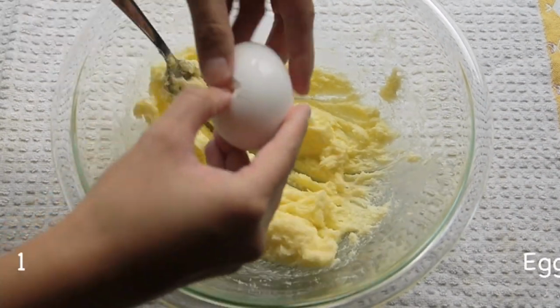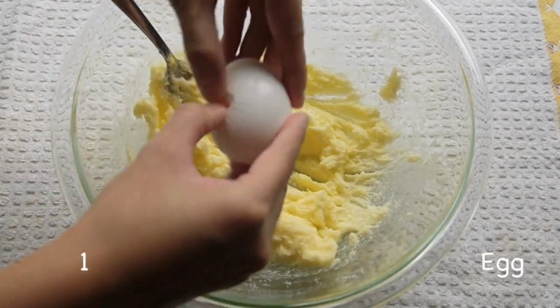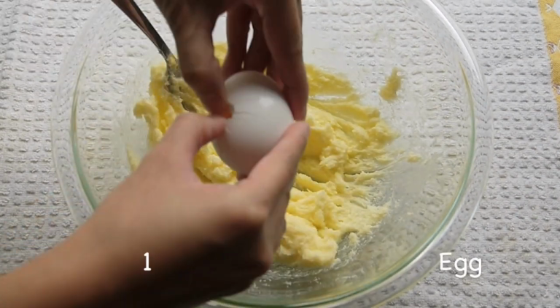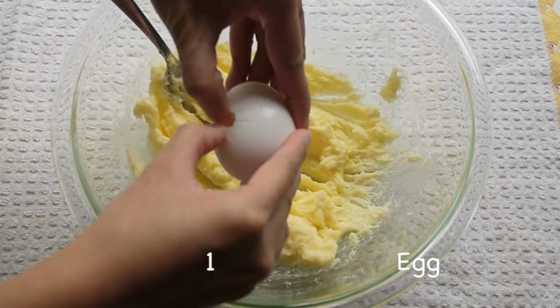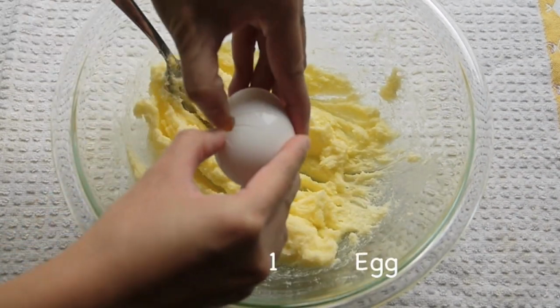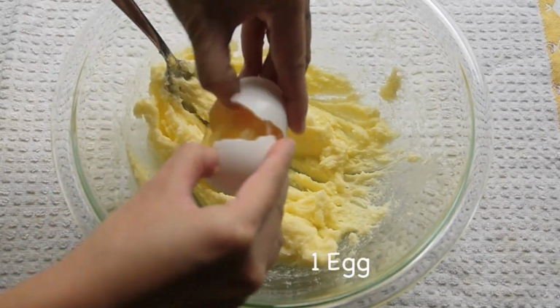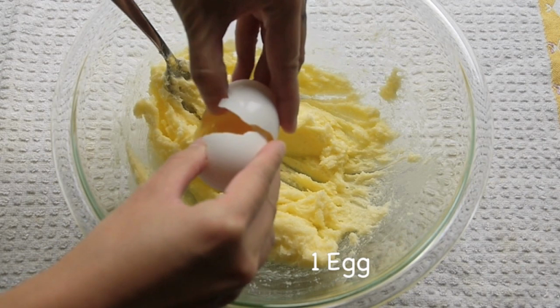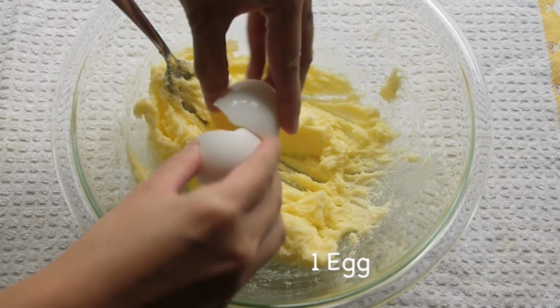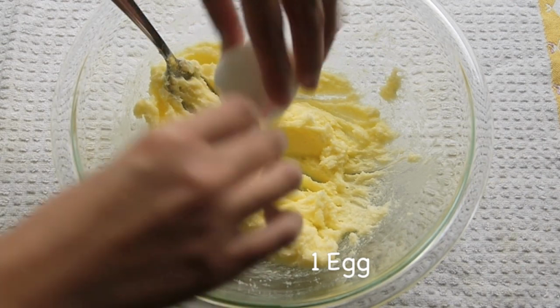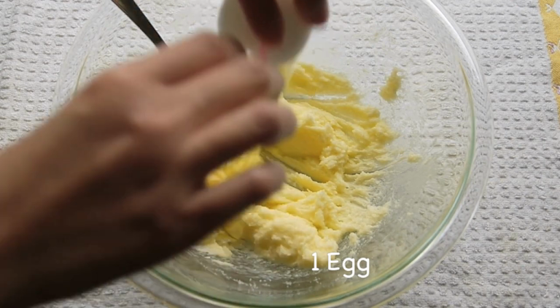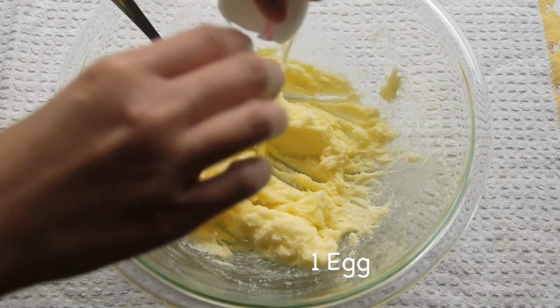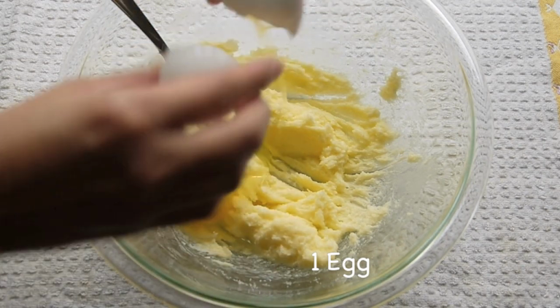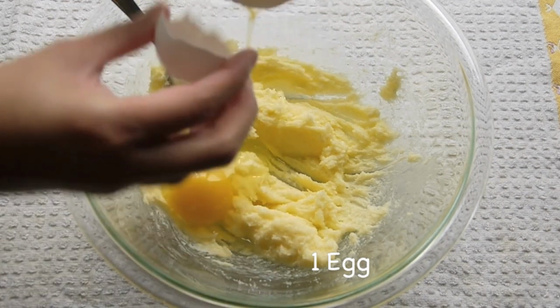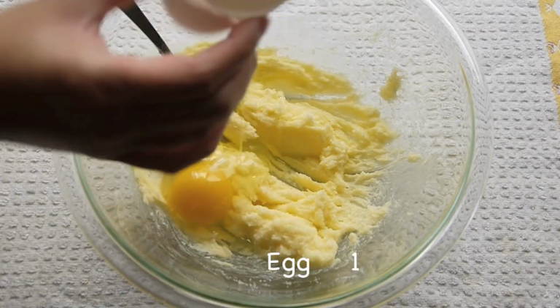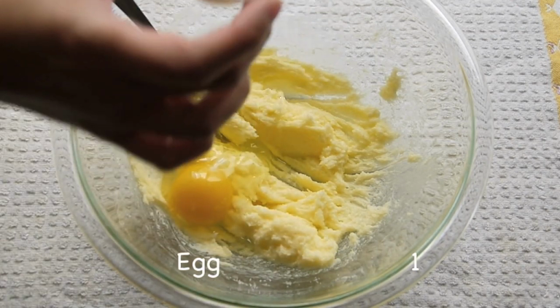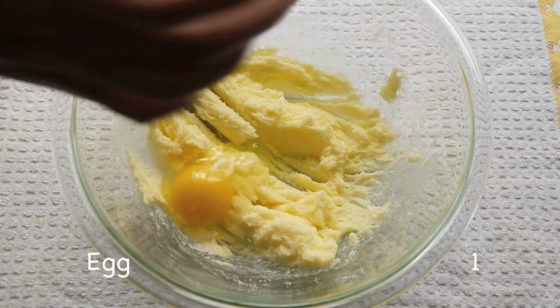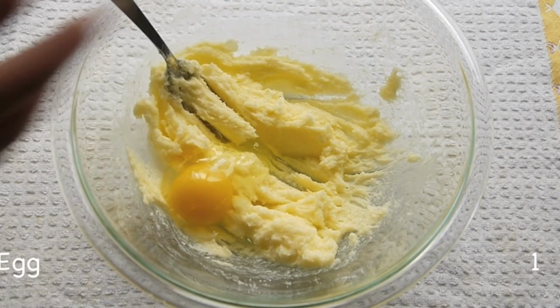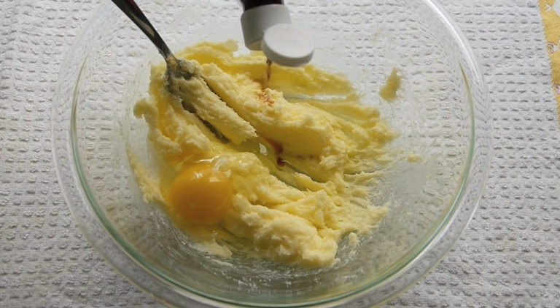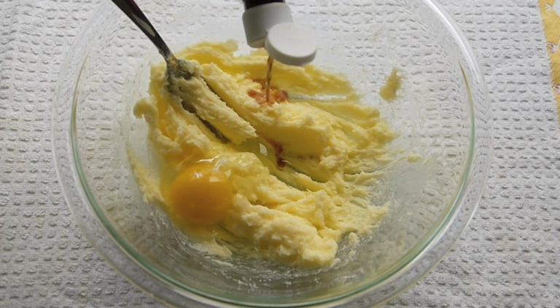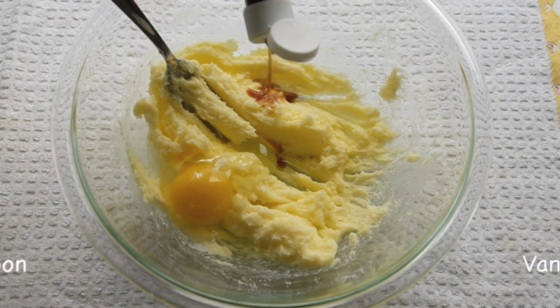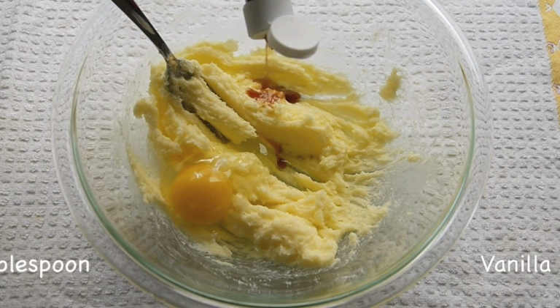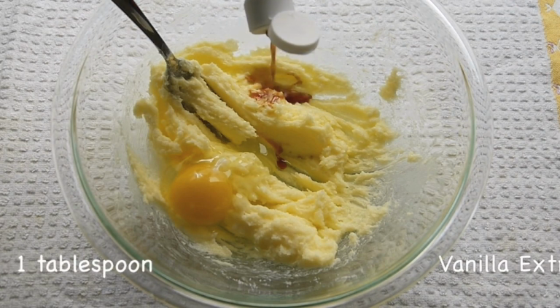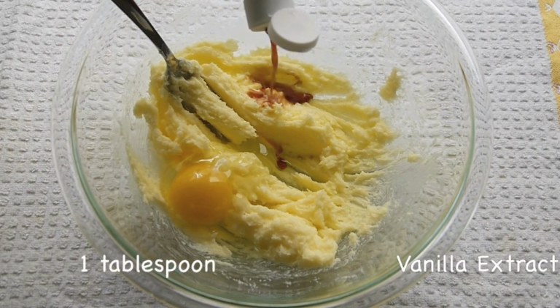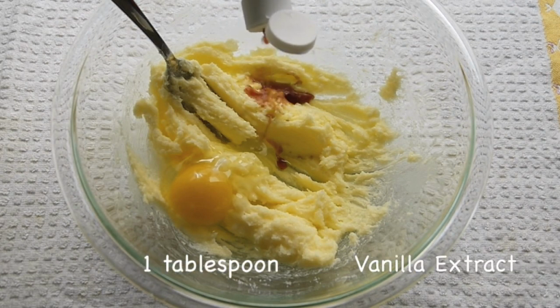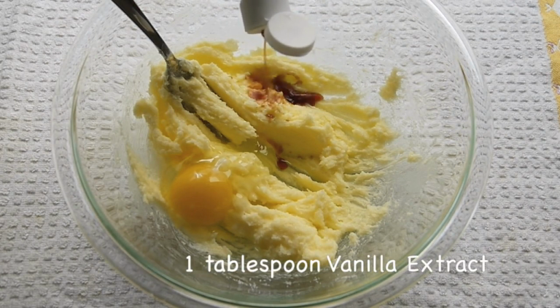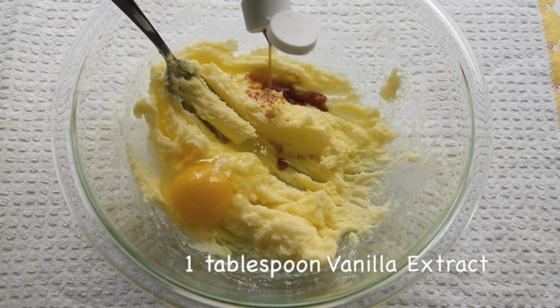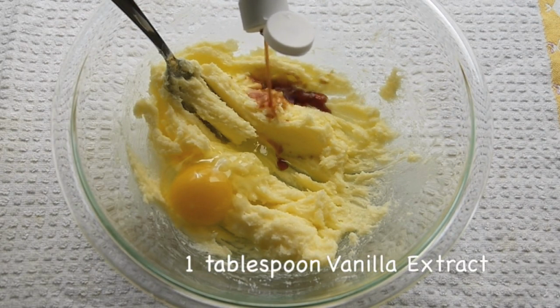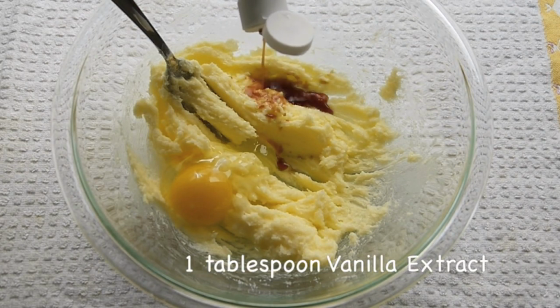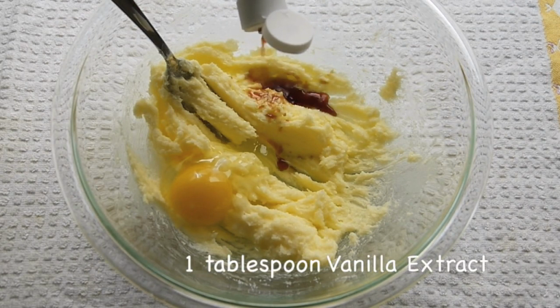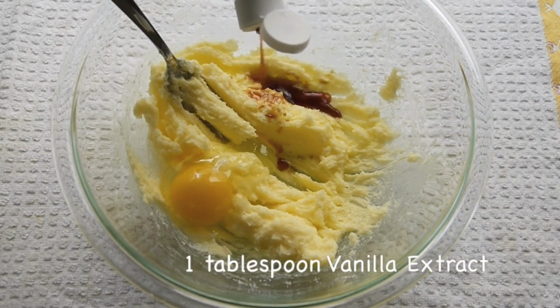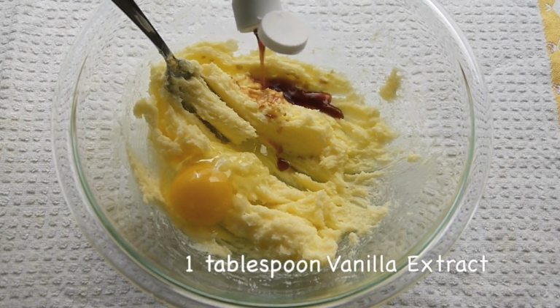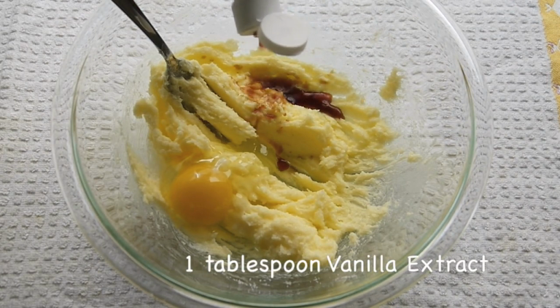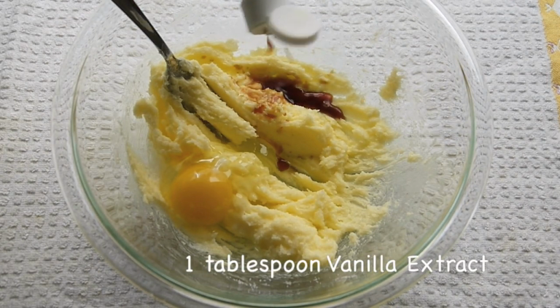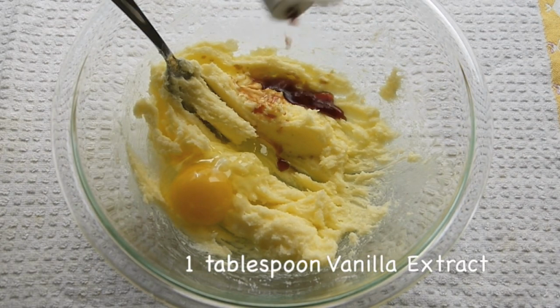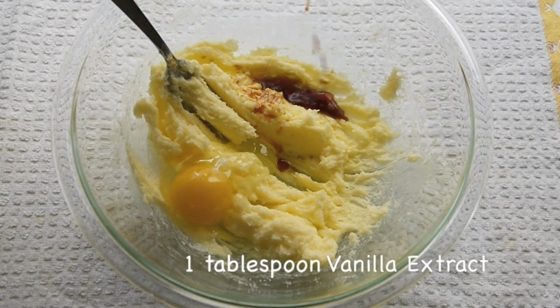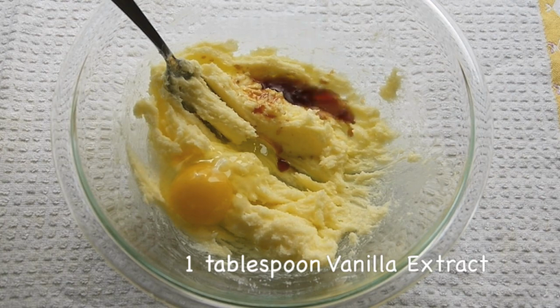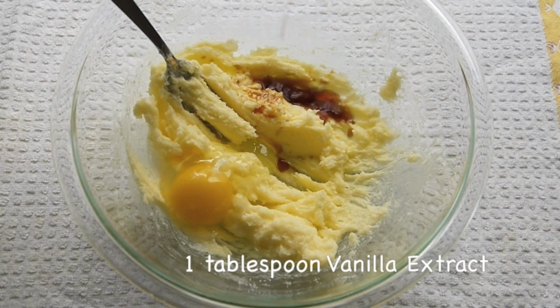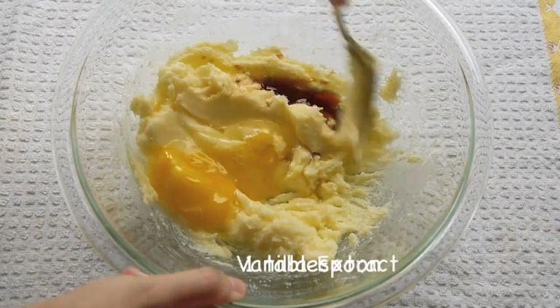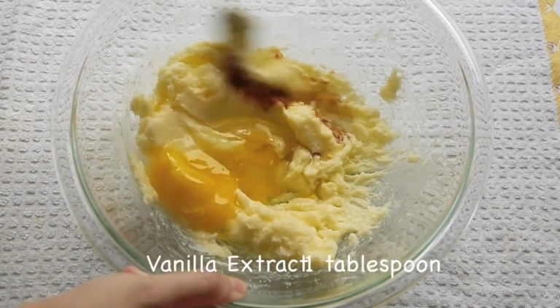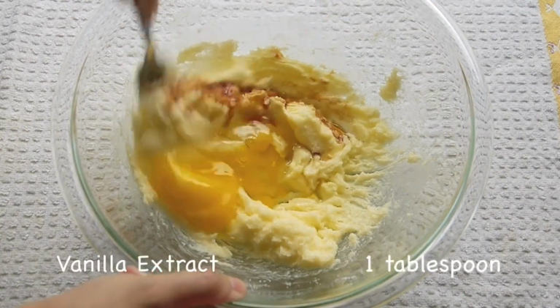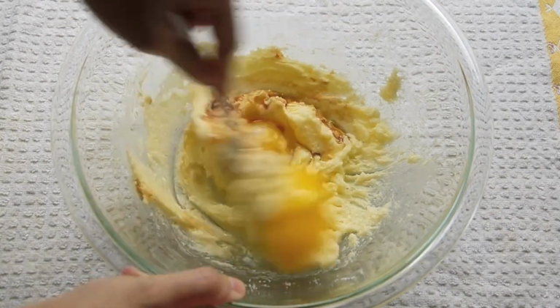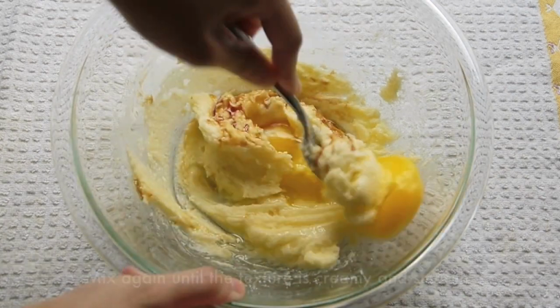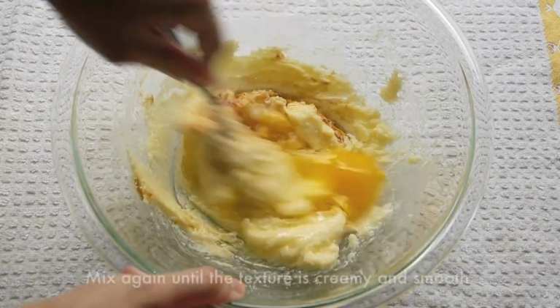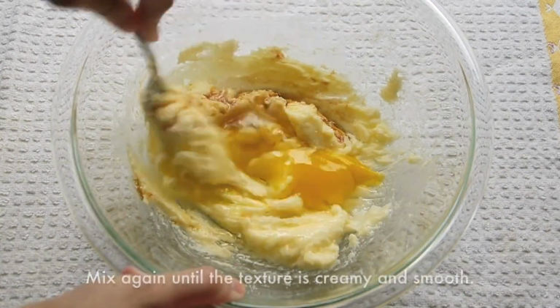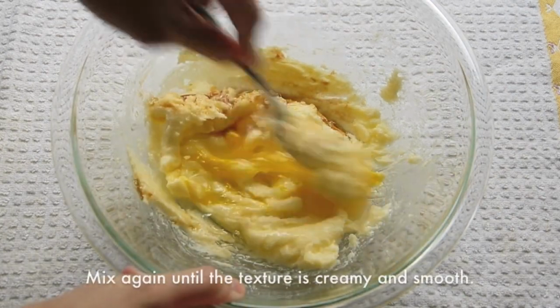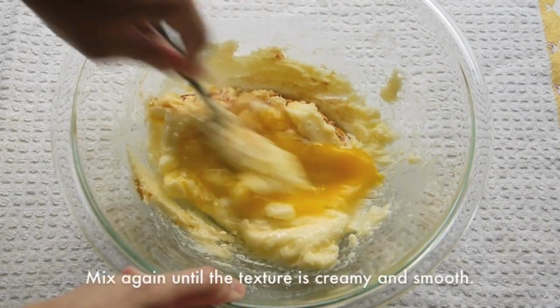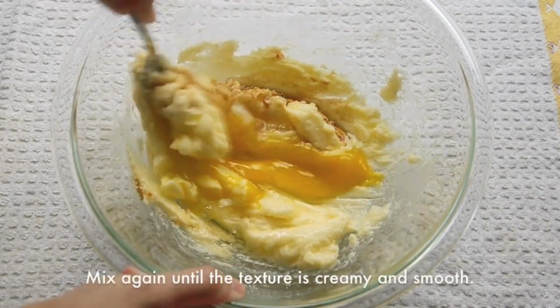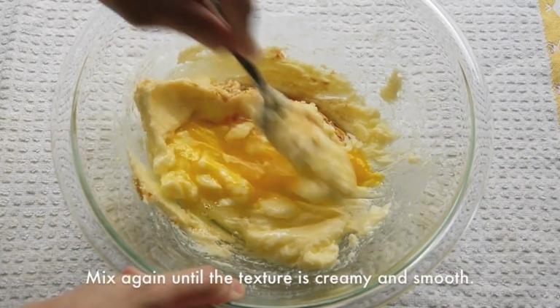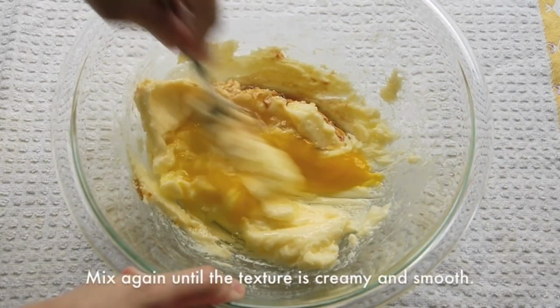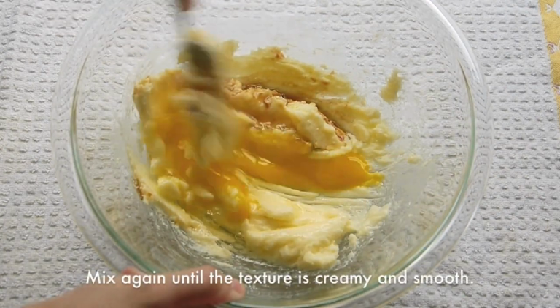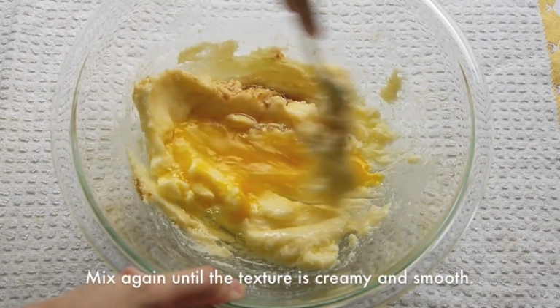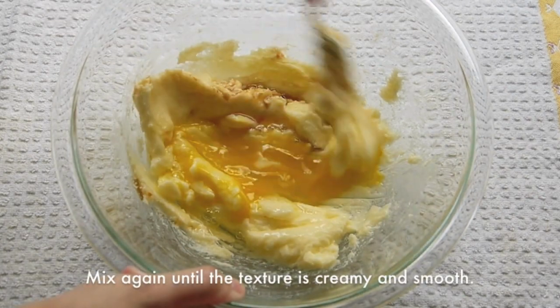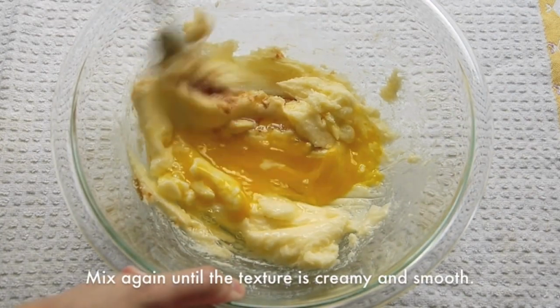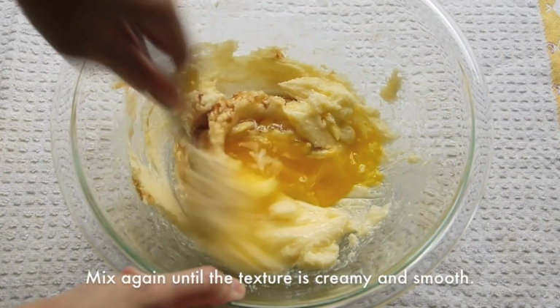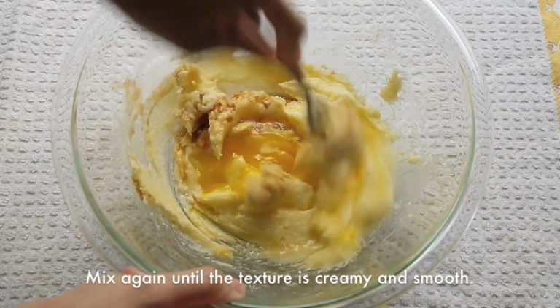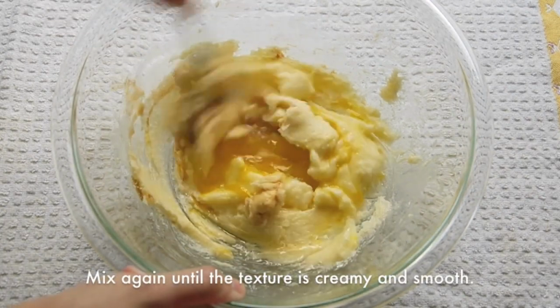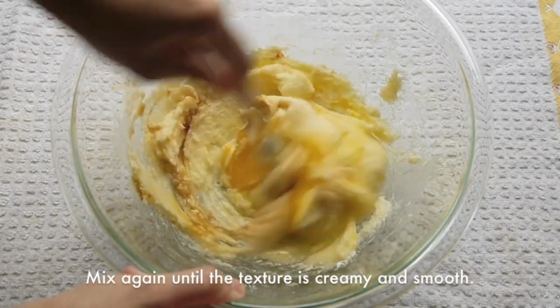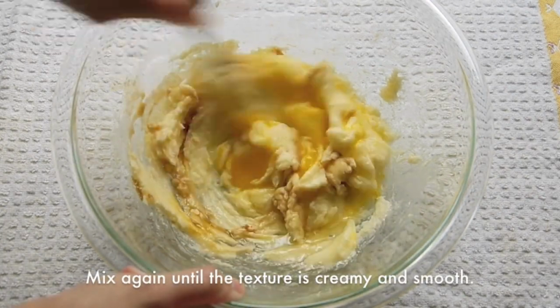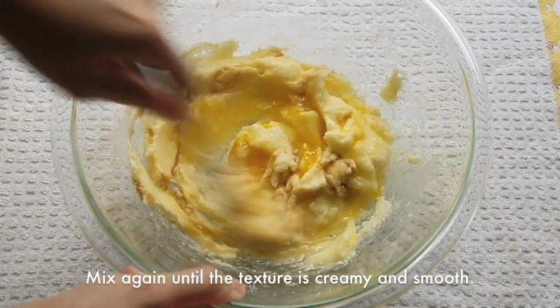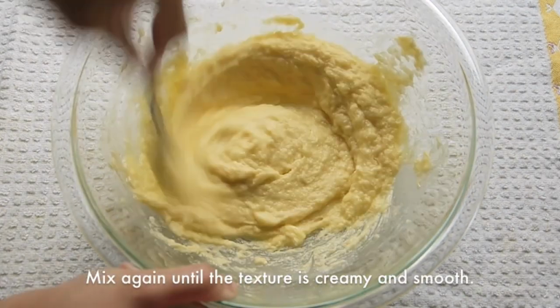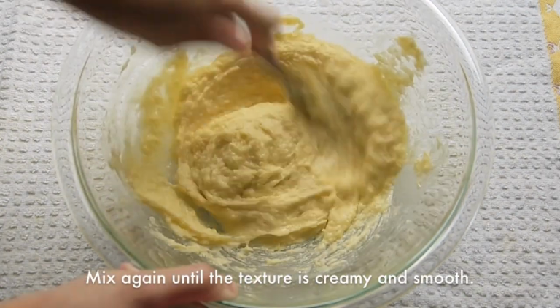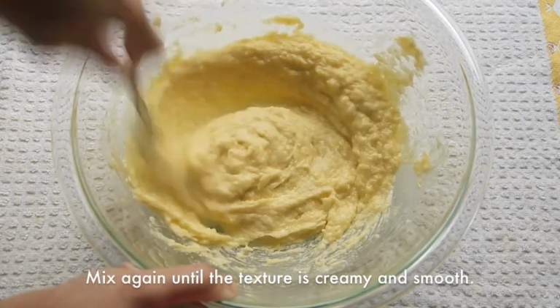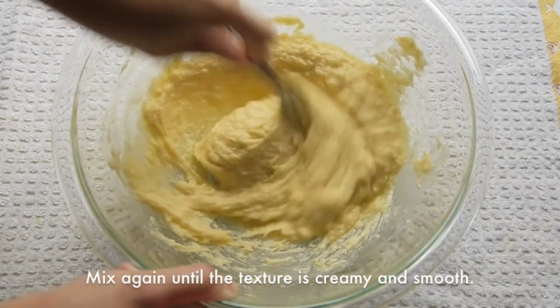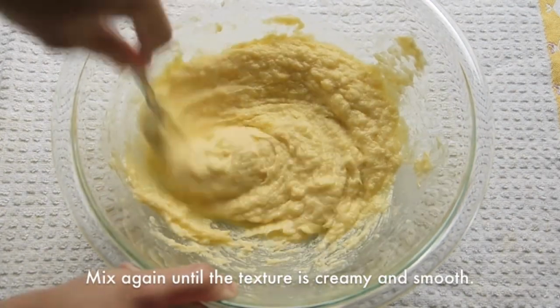Then add an egg and some vanilla extract. Mix it again until the texture is creamy and smooth.